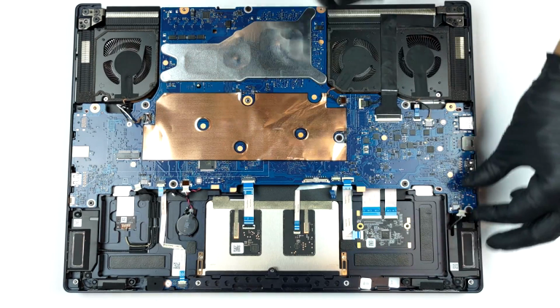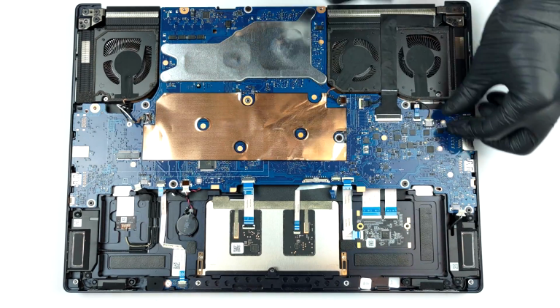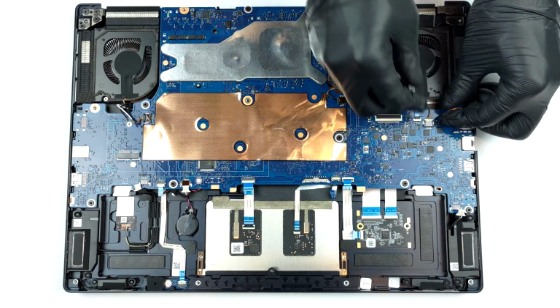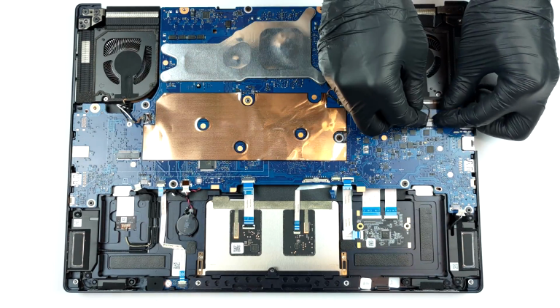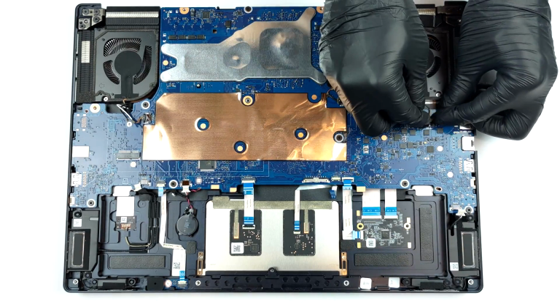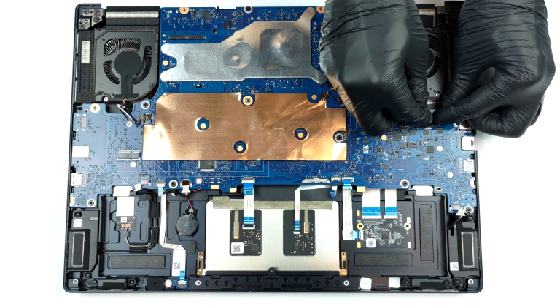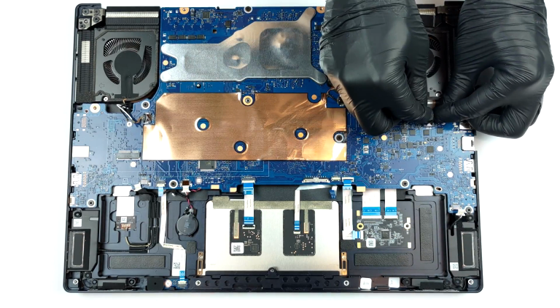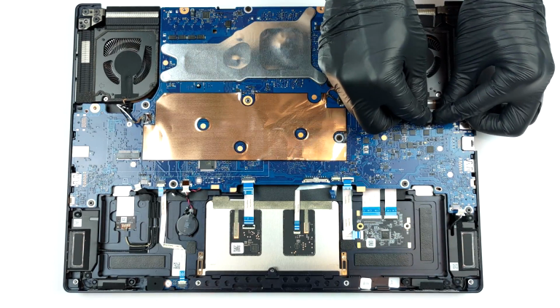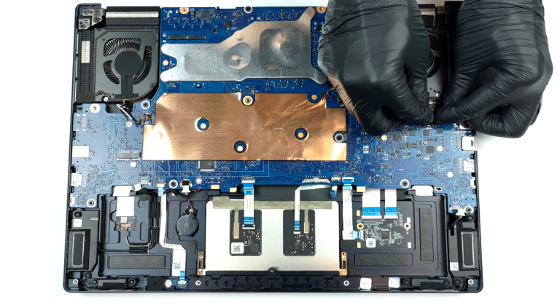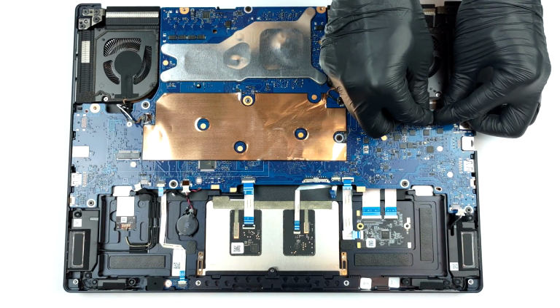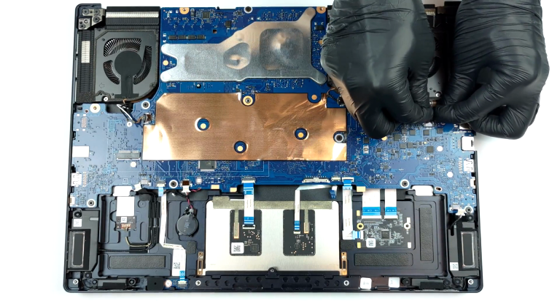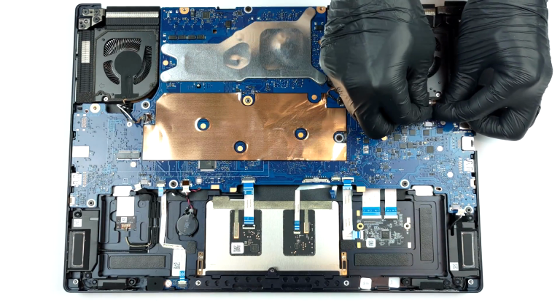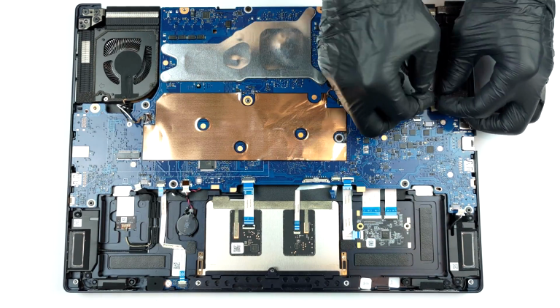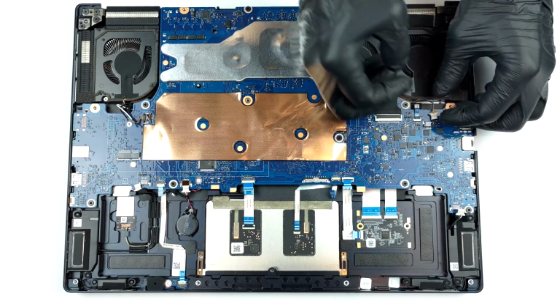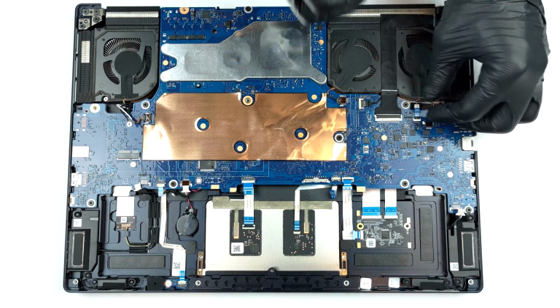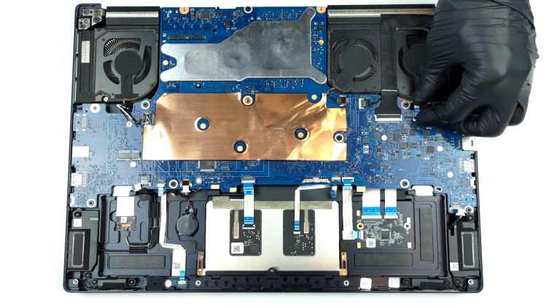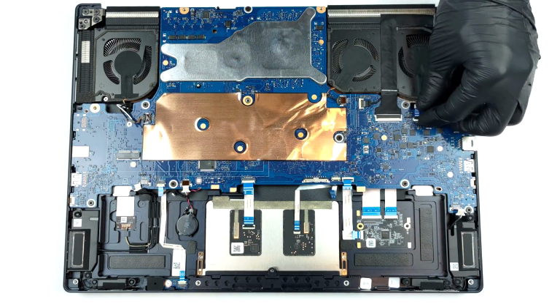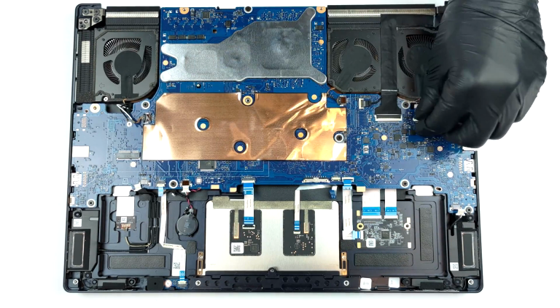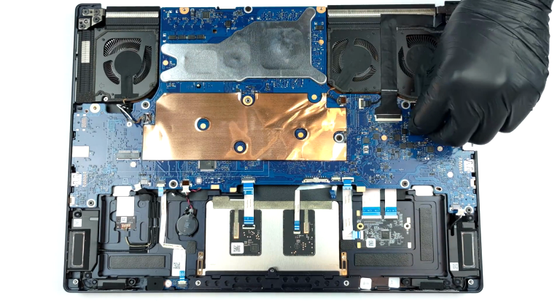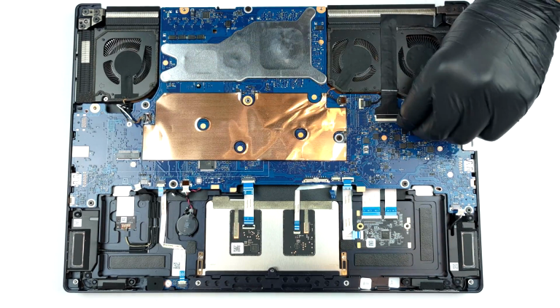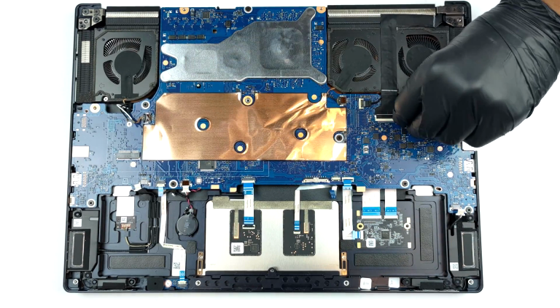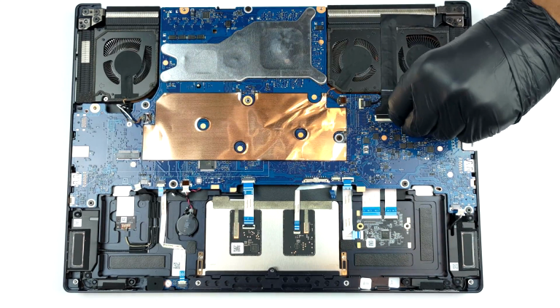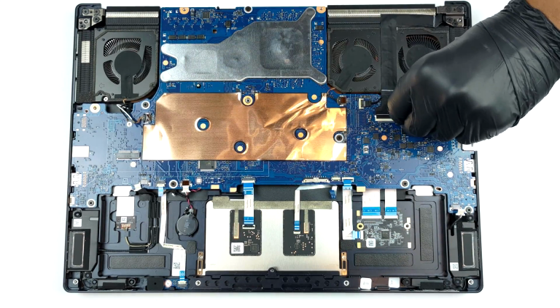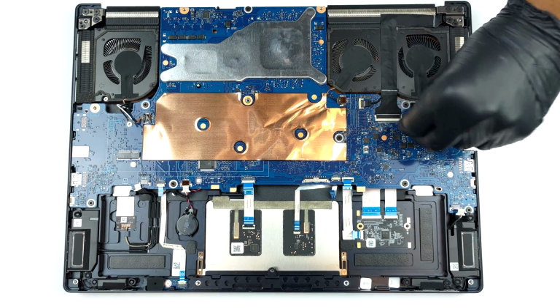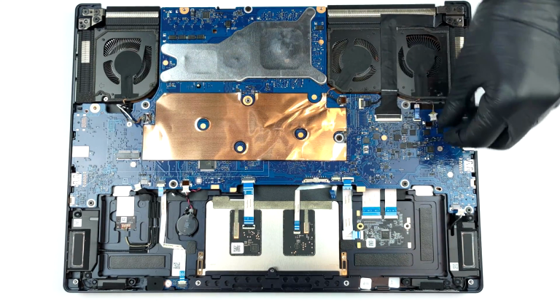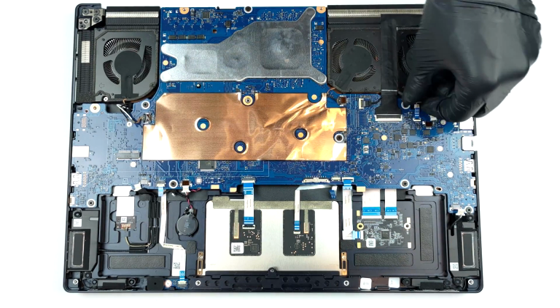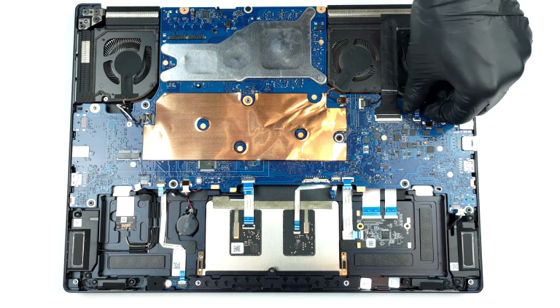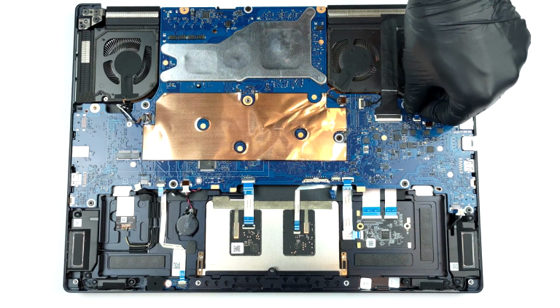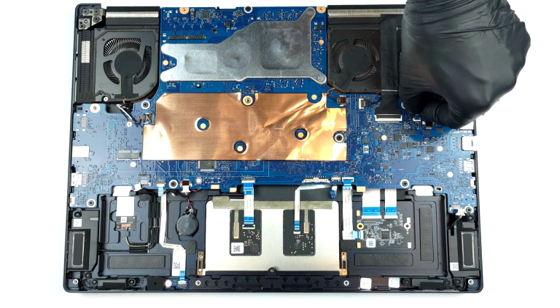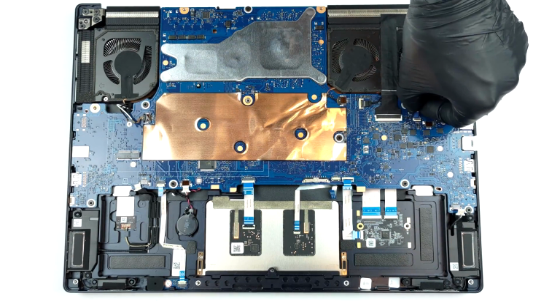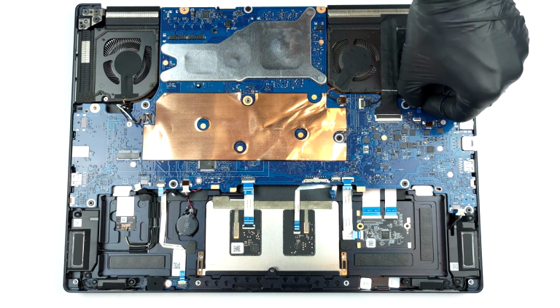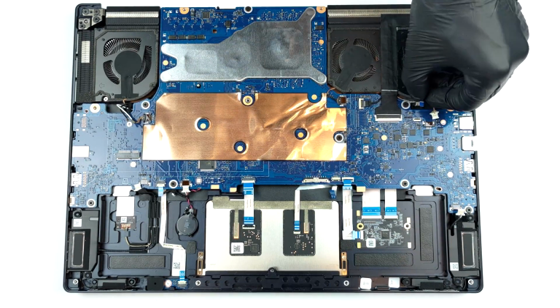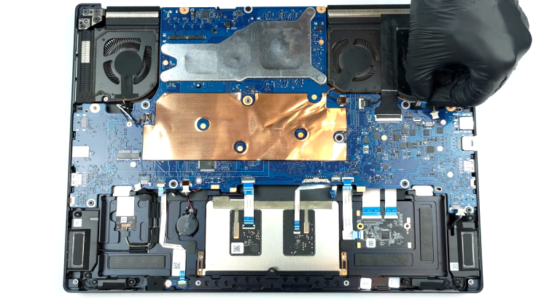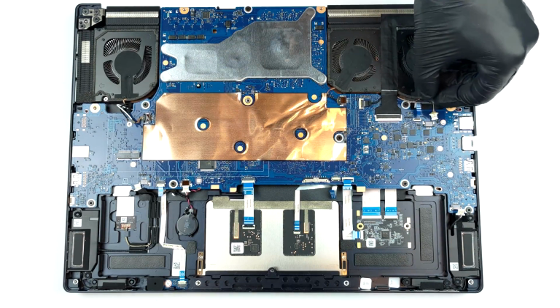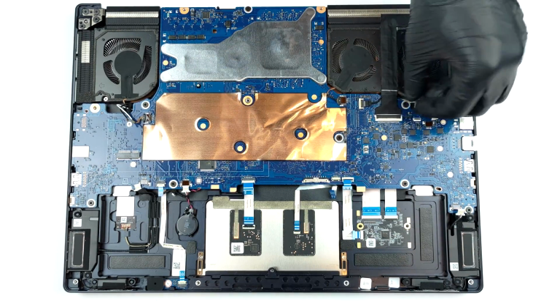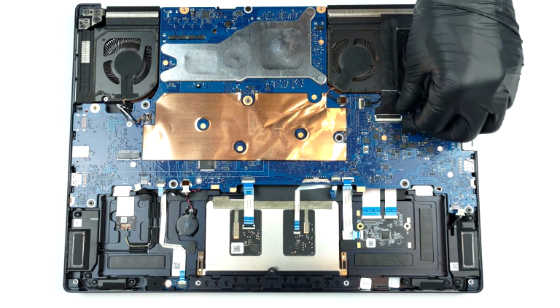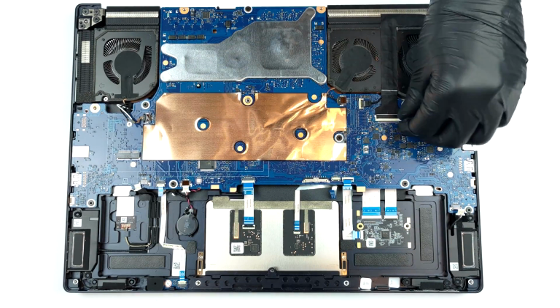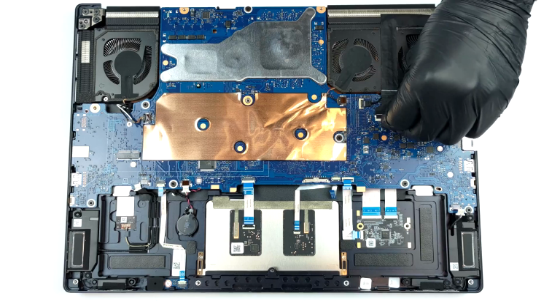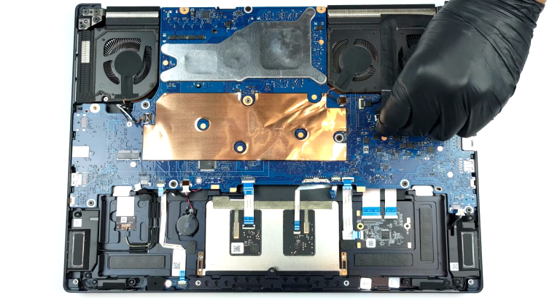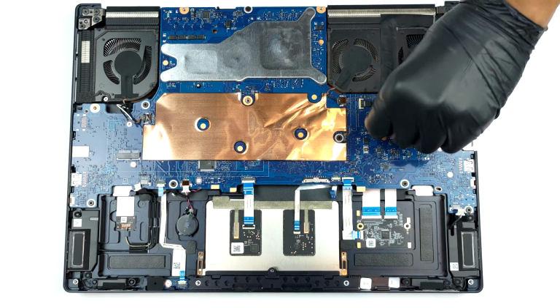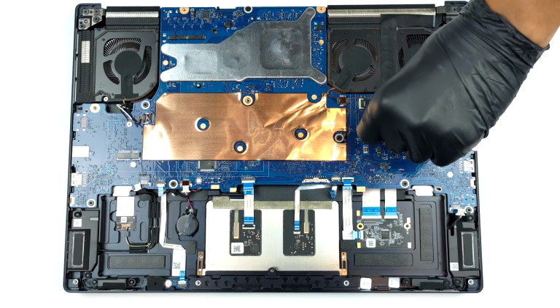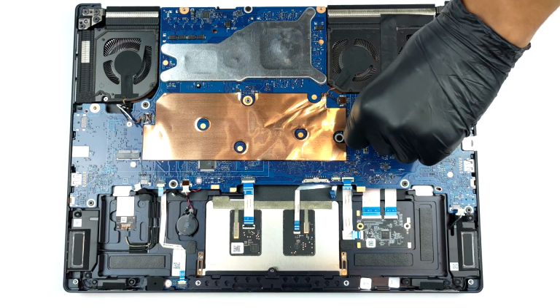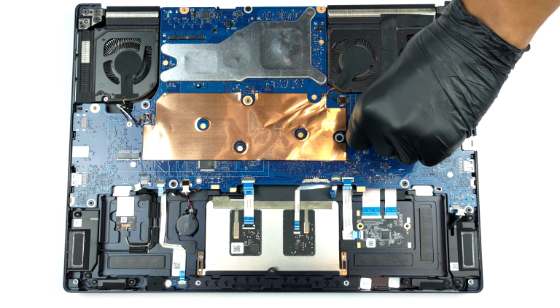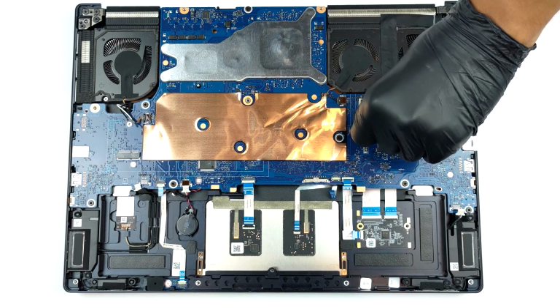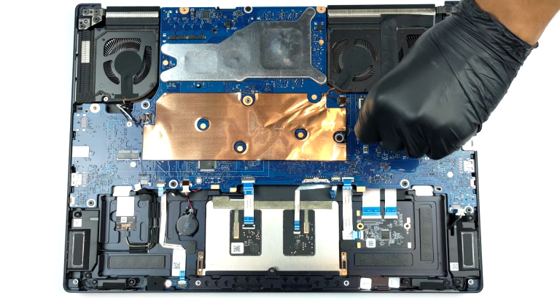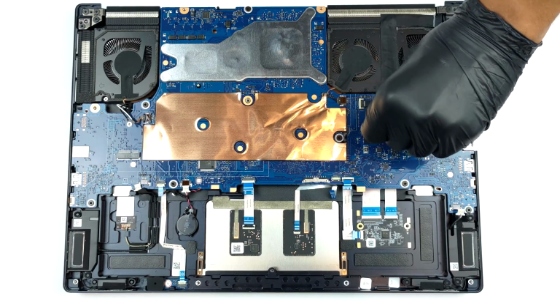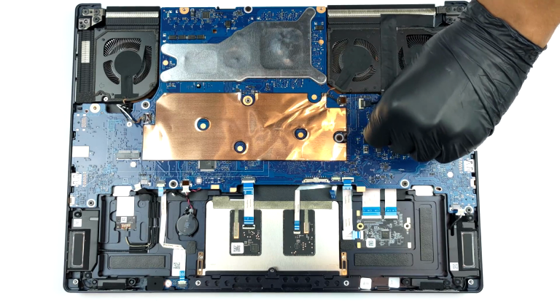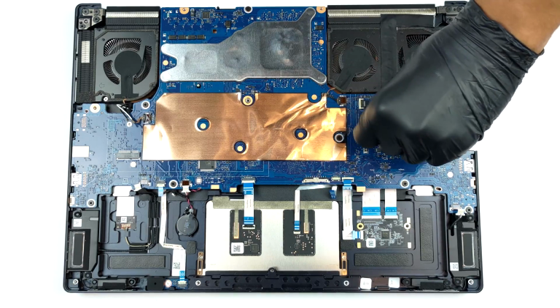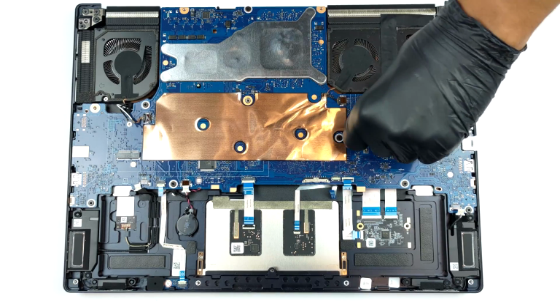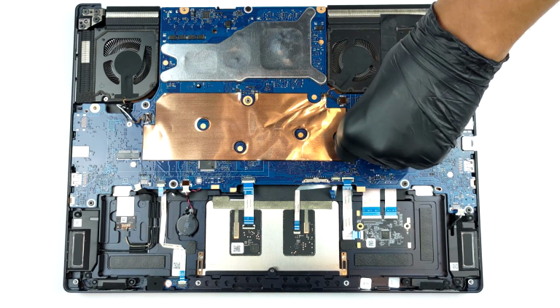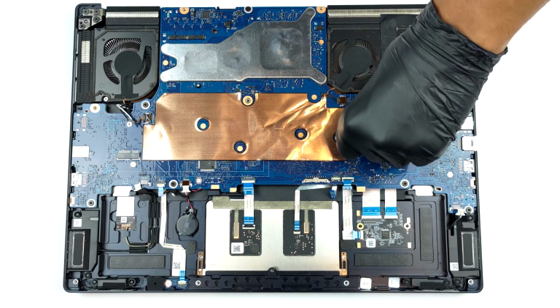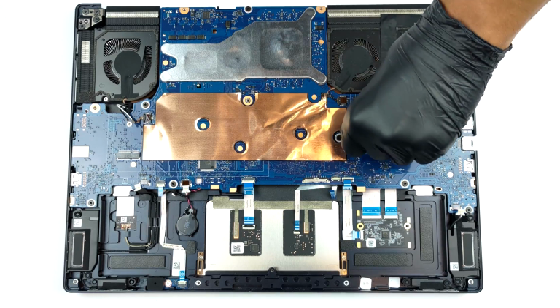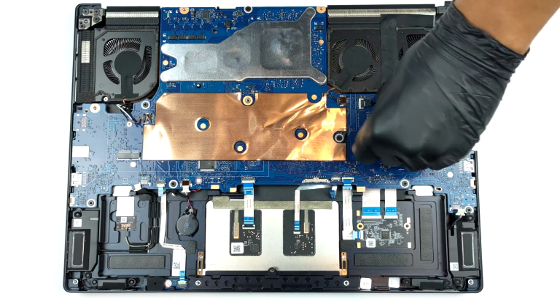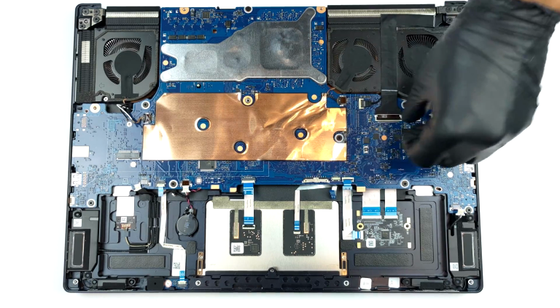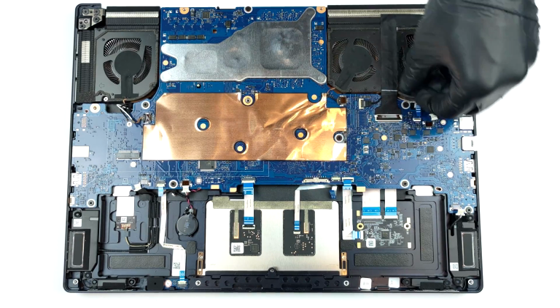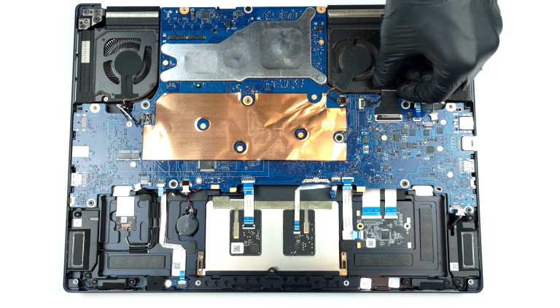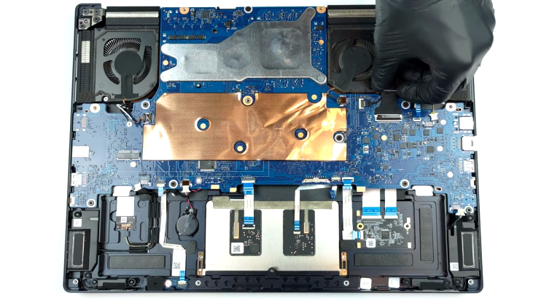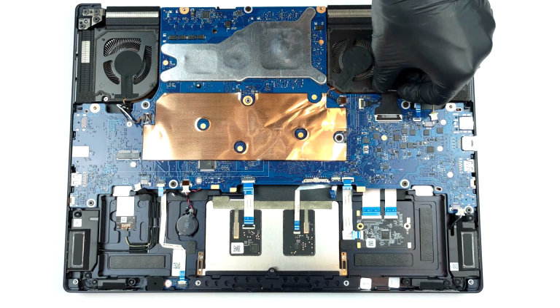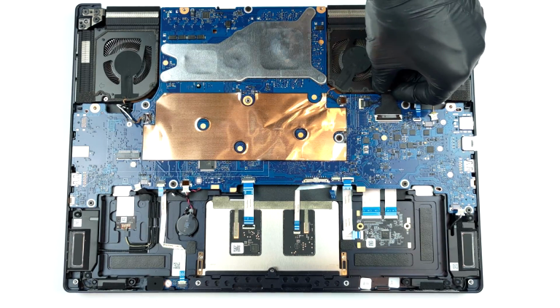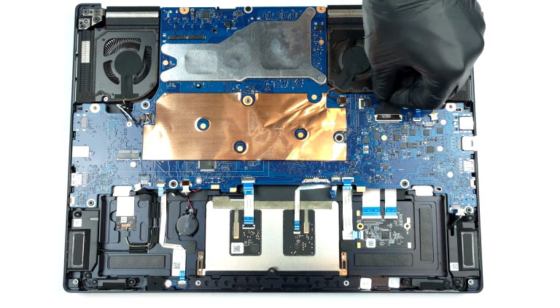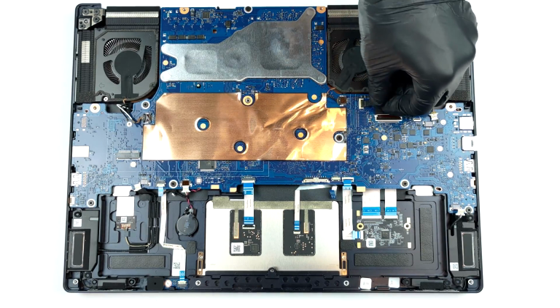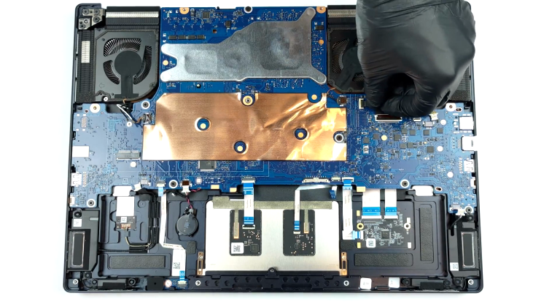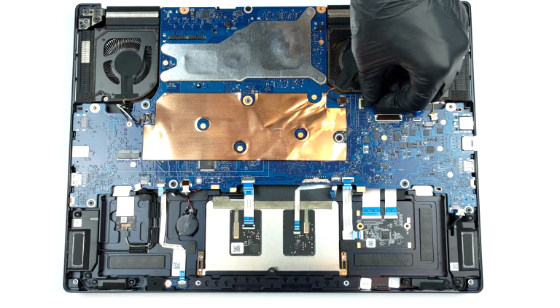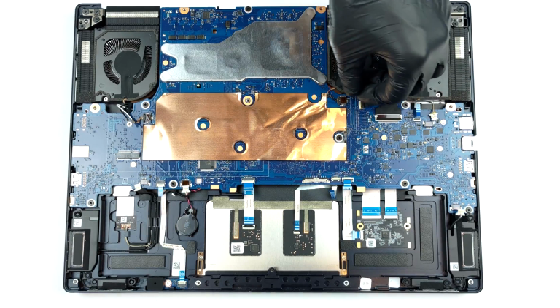Then, undo all 8 Phillips-head screws that hold the motherboard to the chassis, and the 4 securing the fans in place.